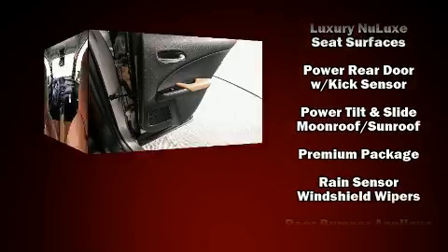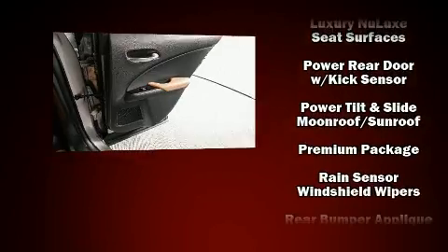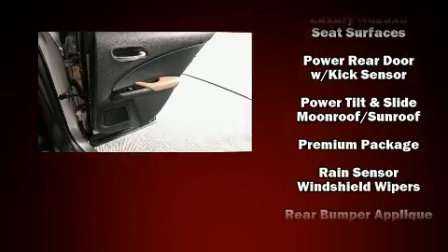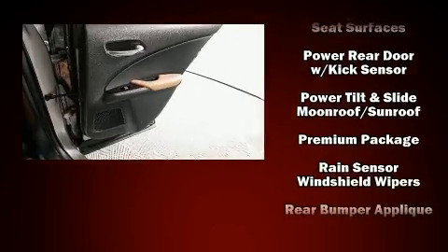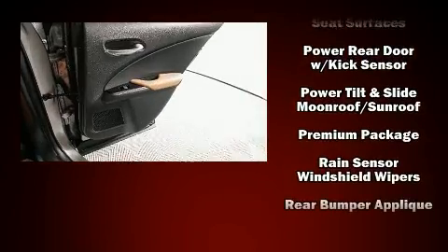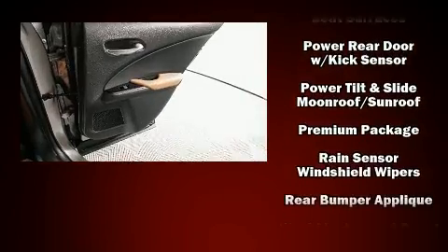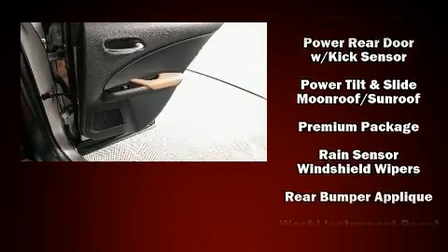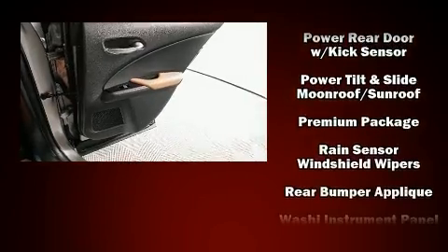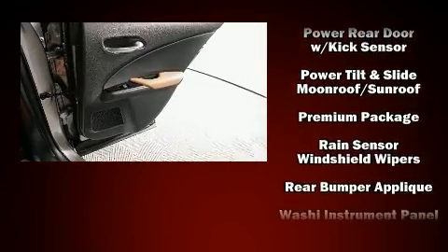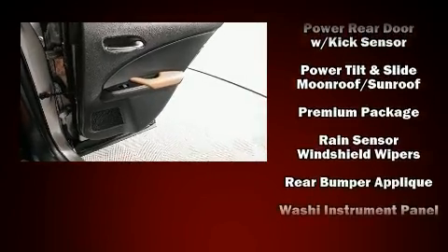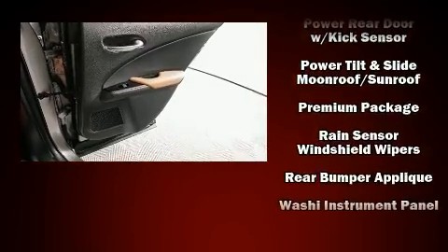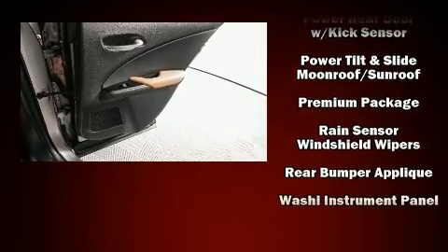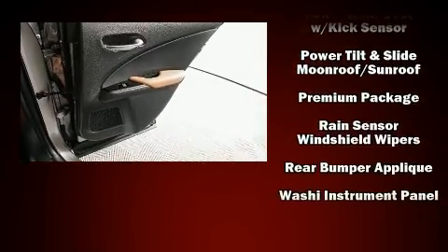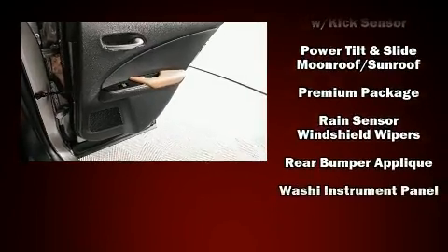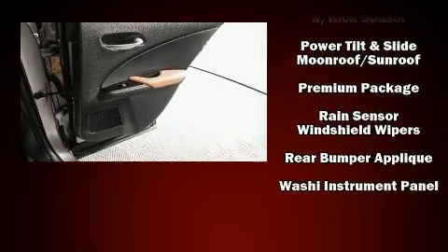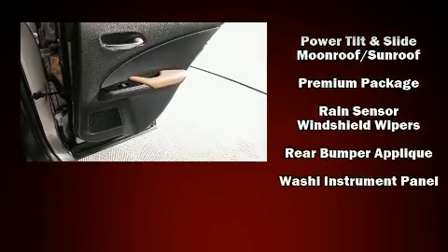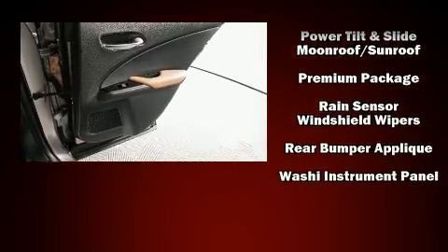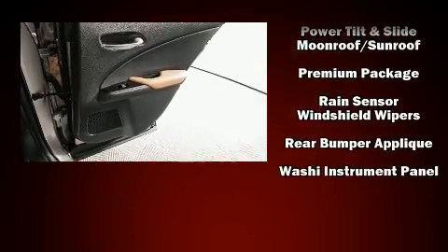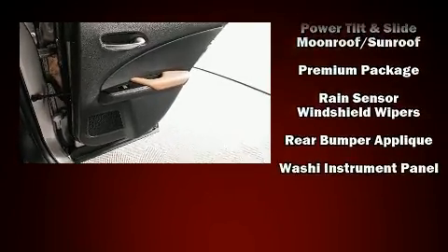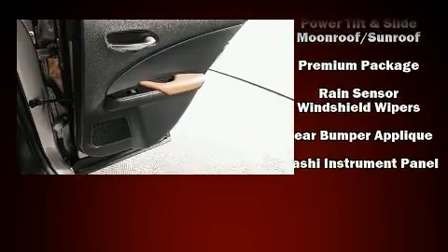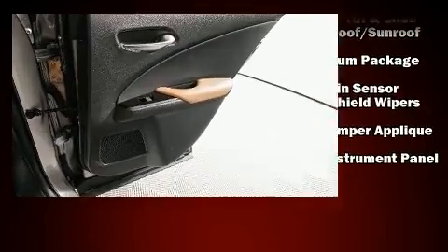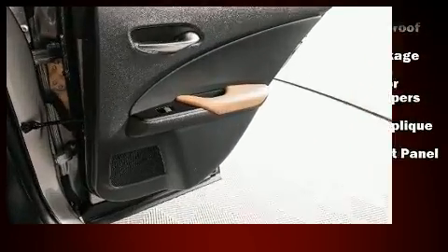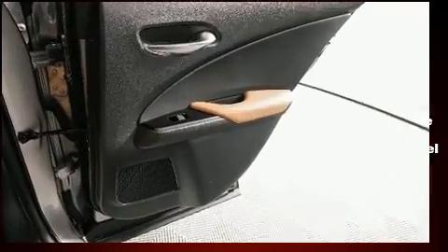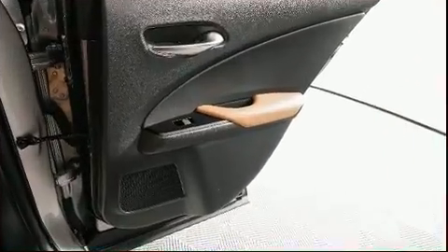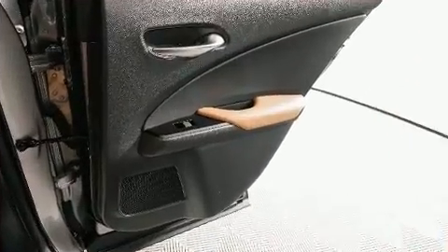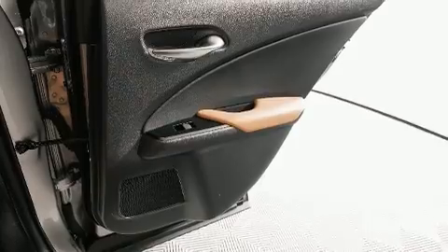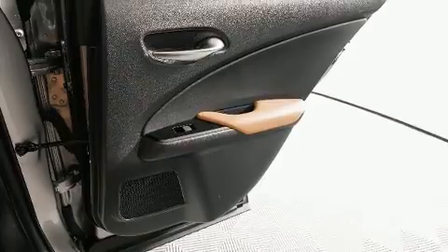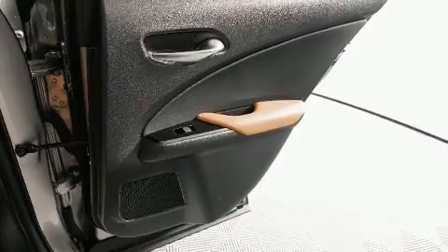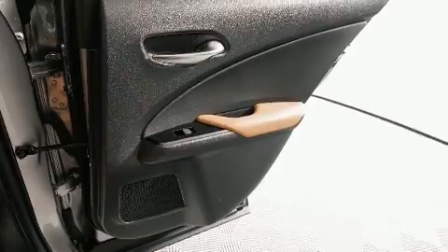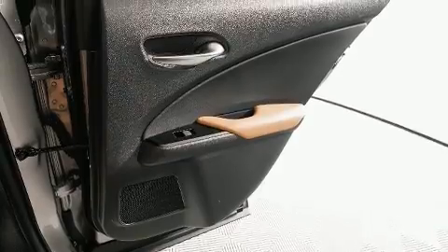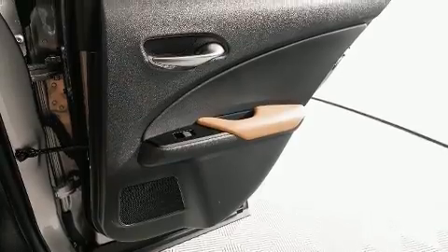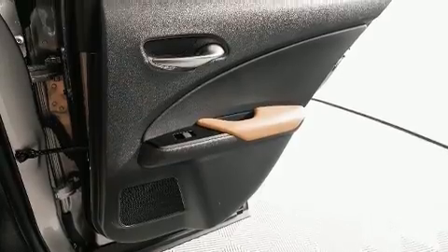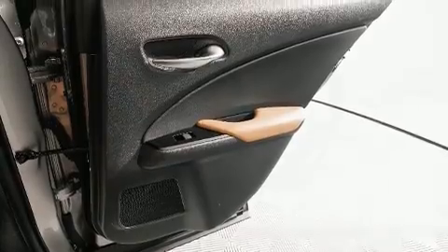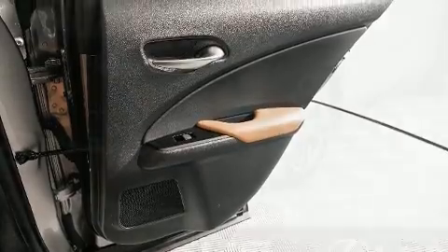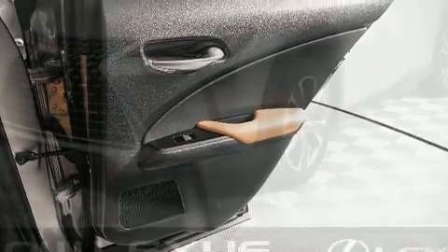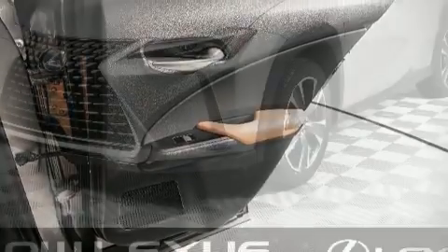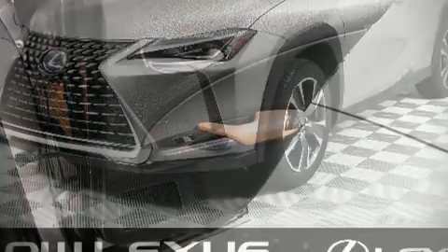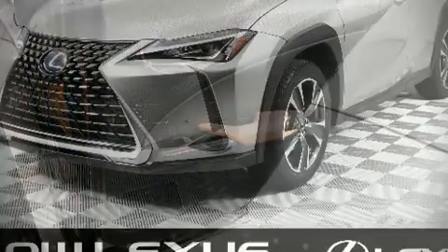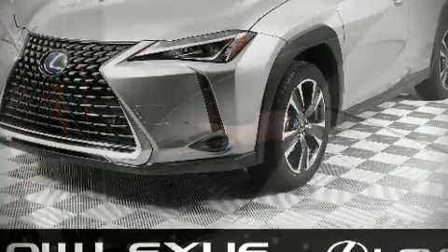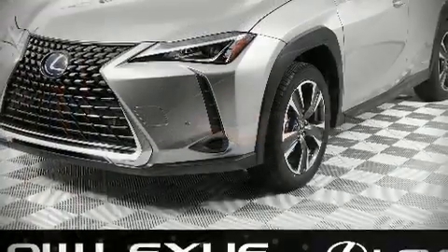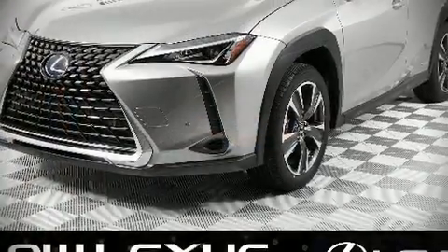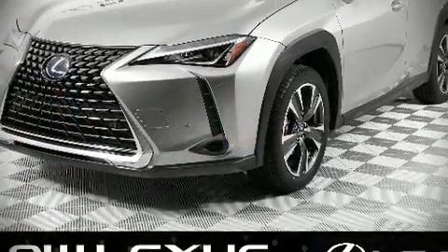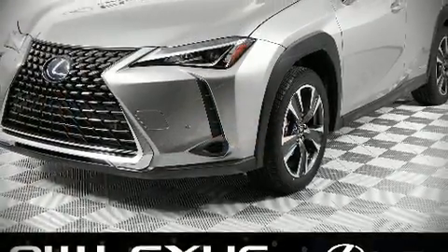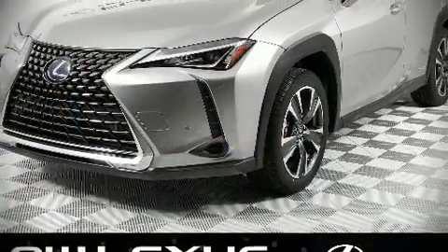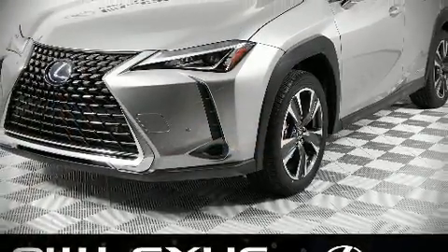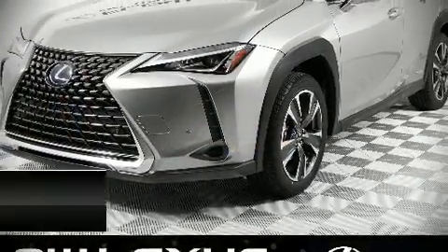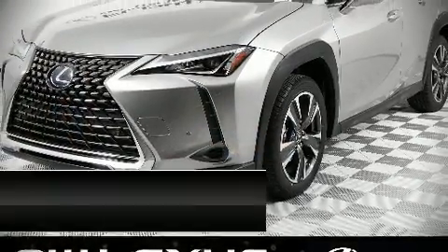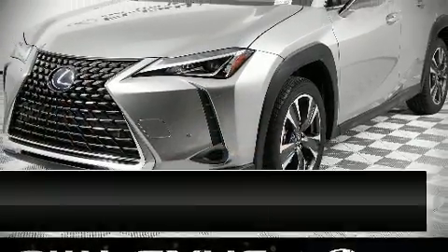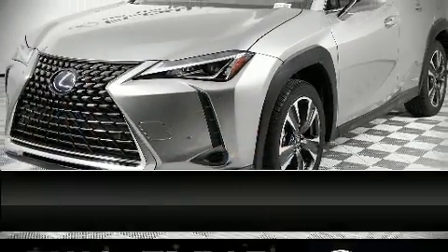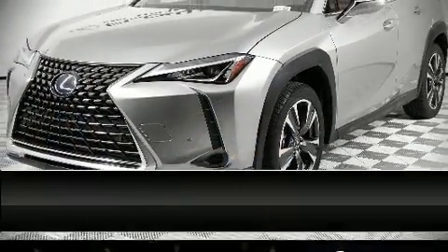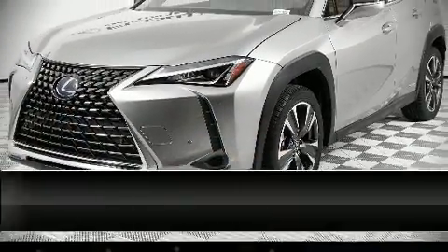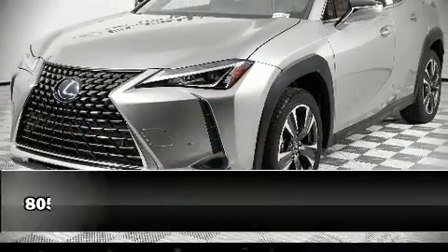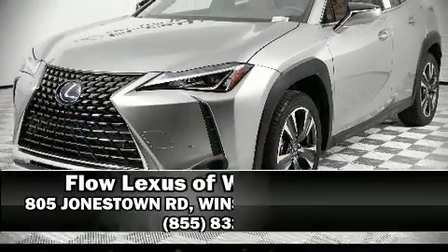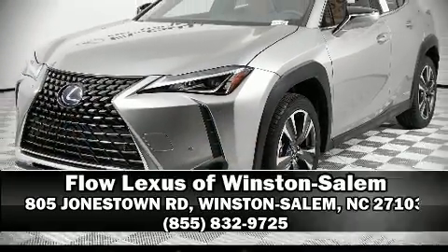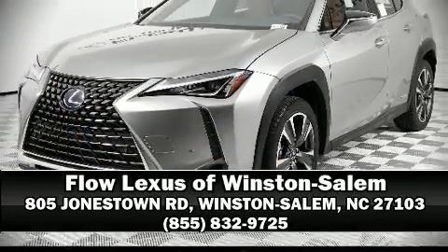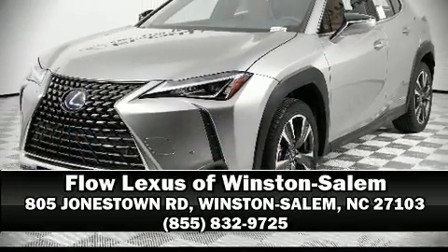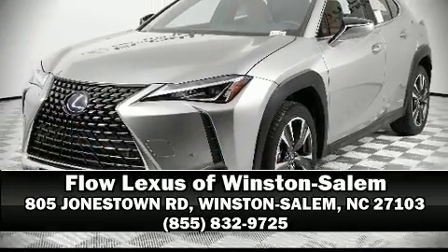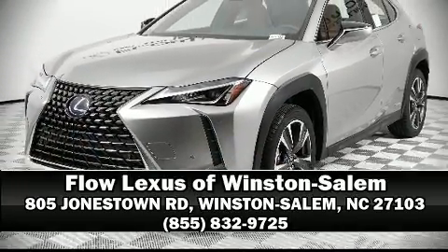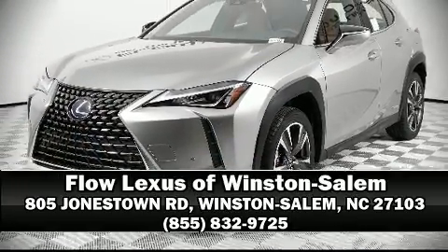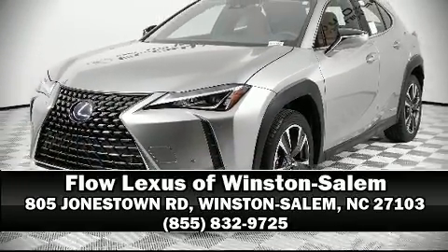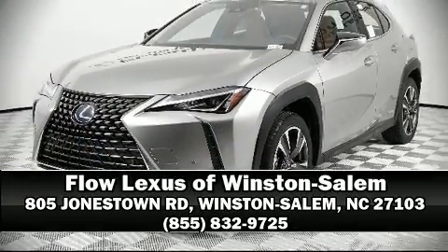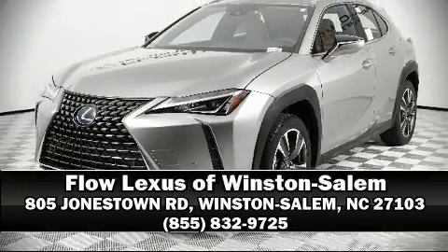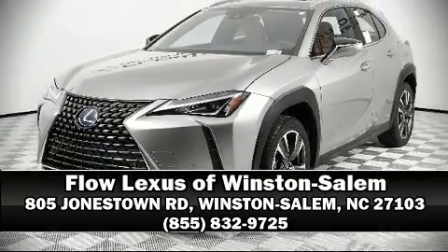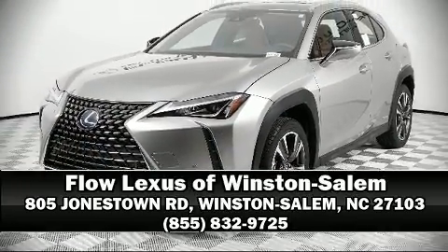Comprehensive safety includes row curtain airbags and stability control. Stop by our dealership or give us a call for more information.